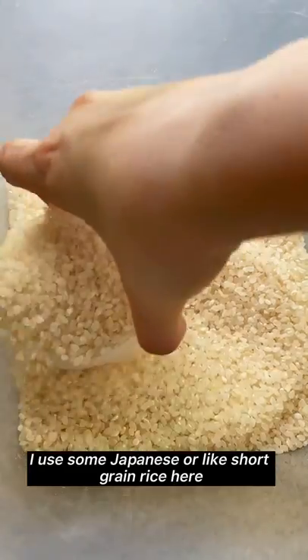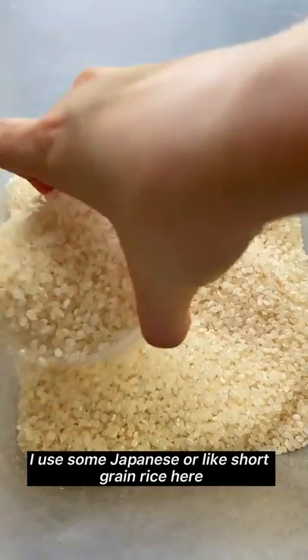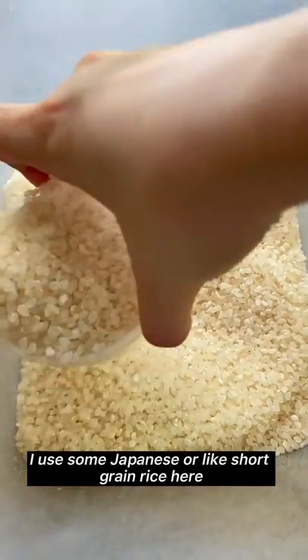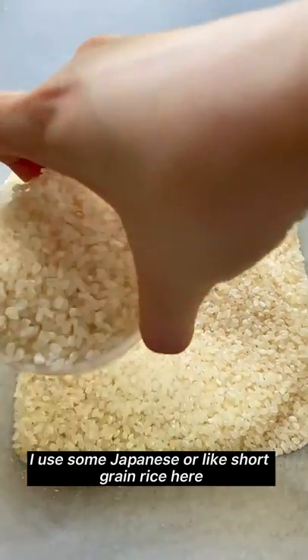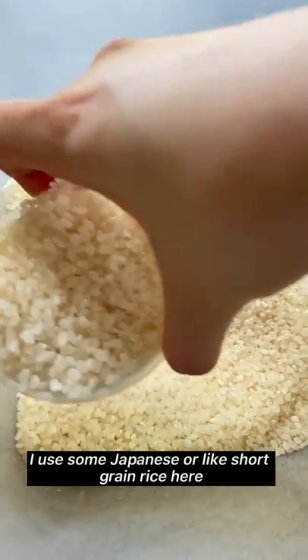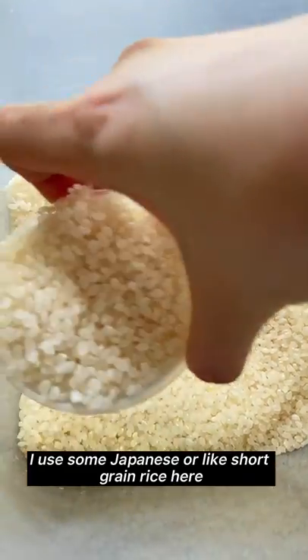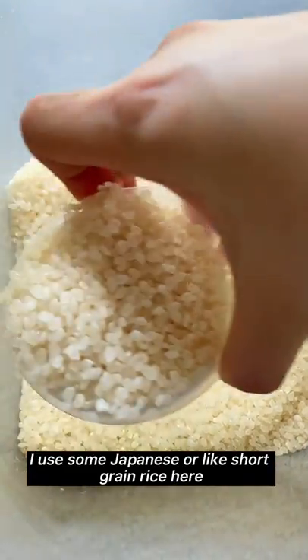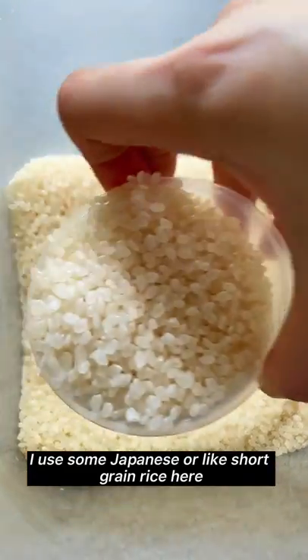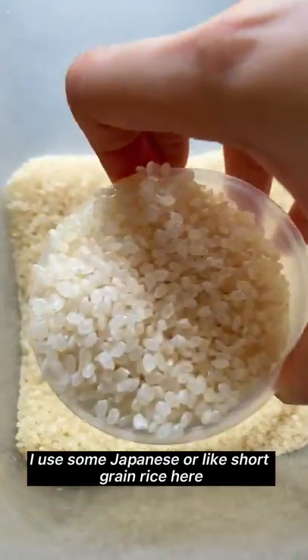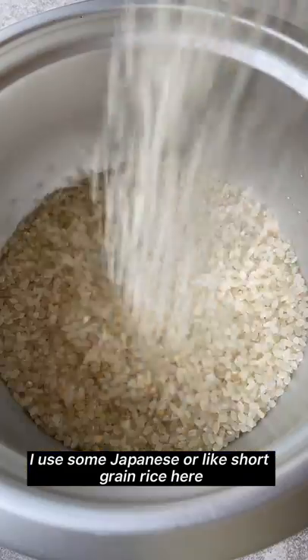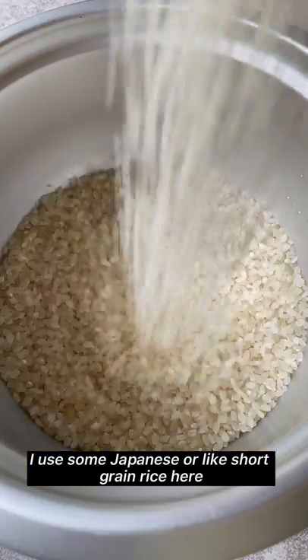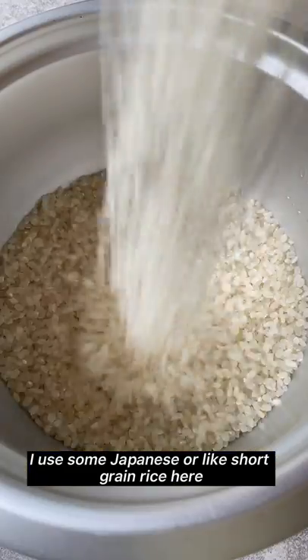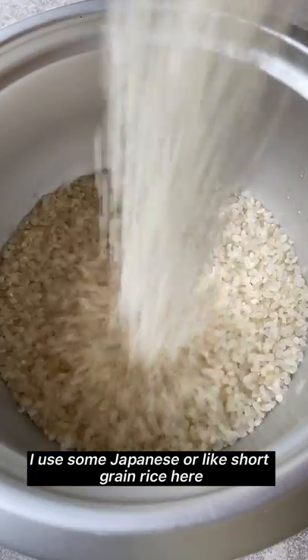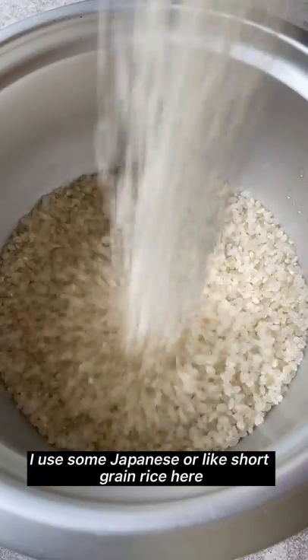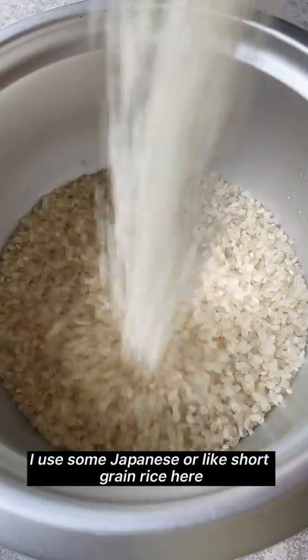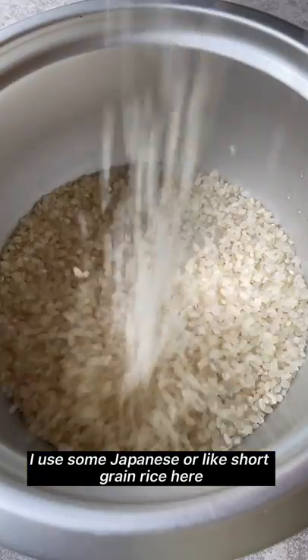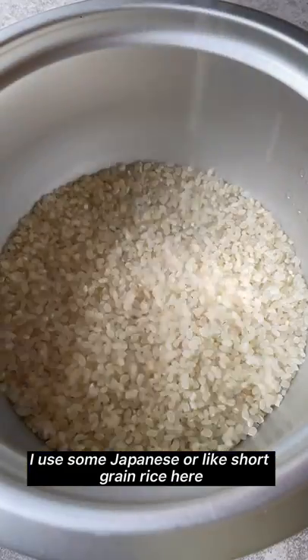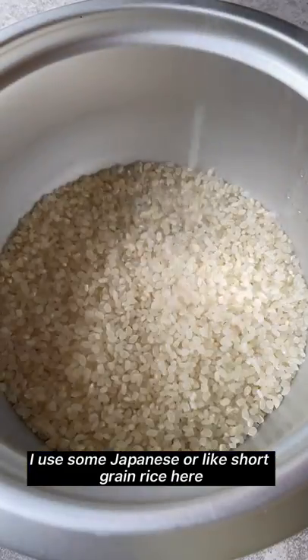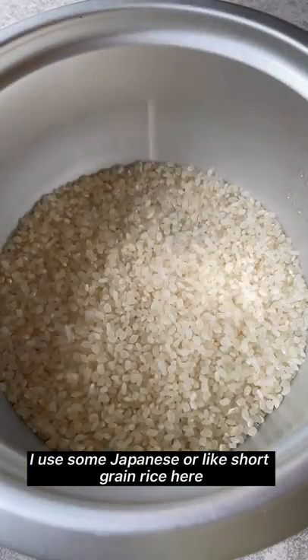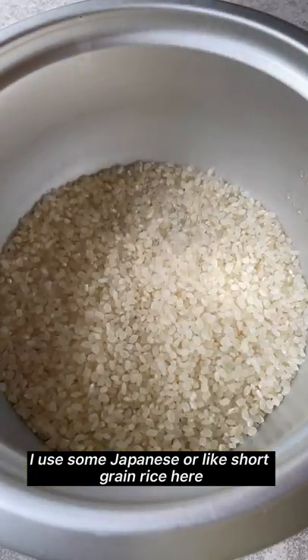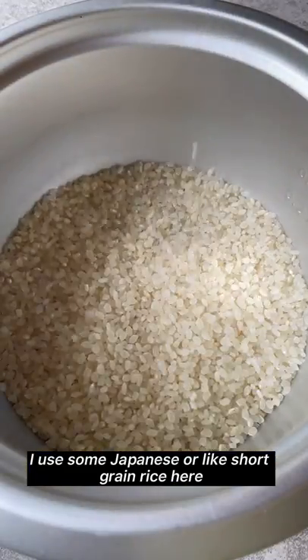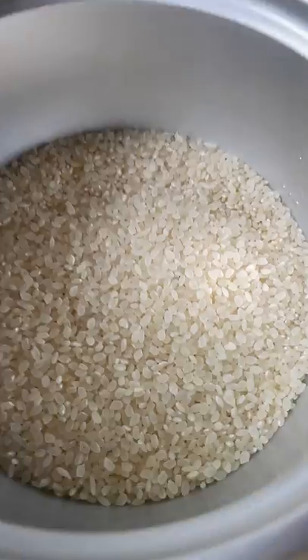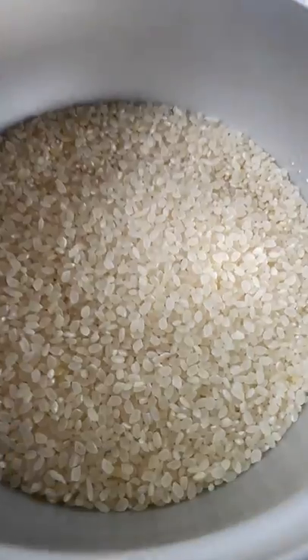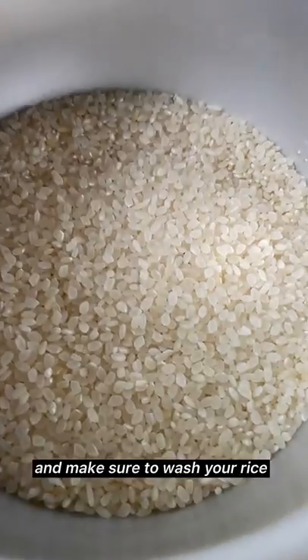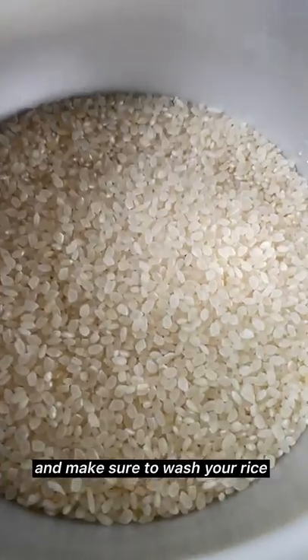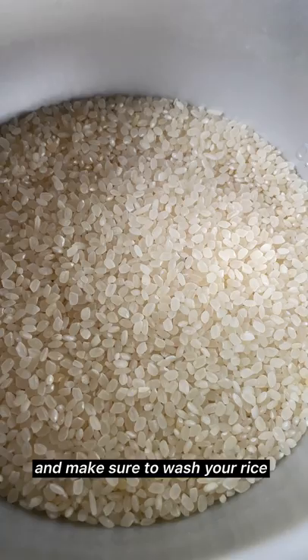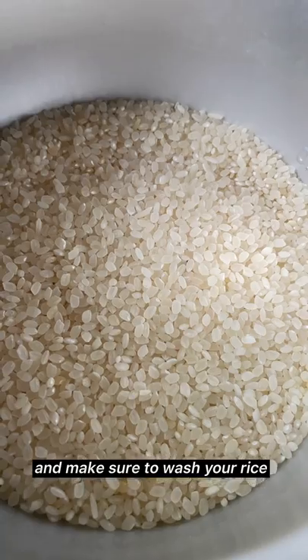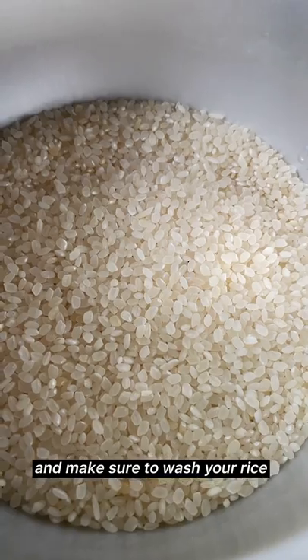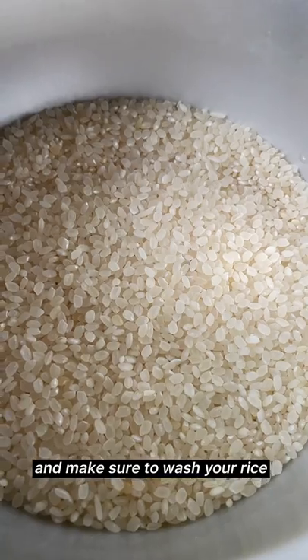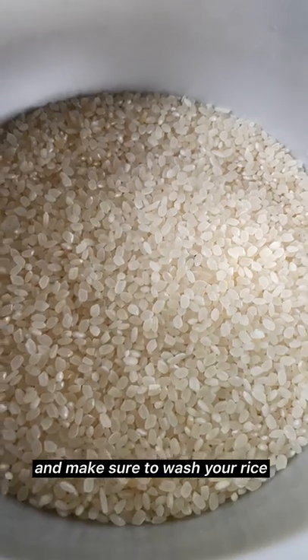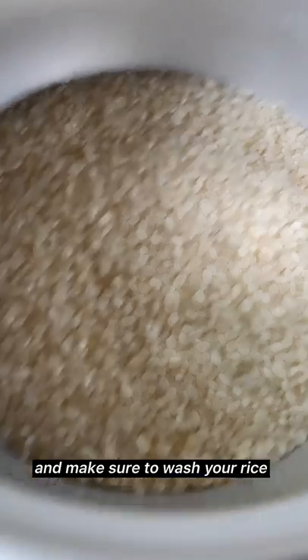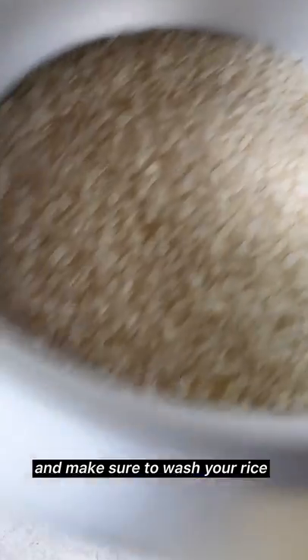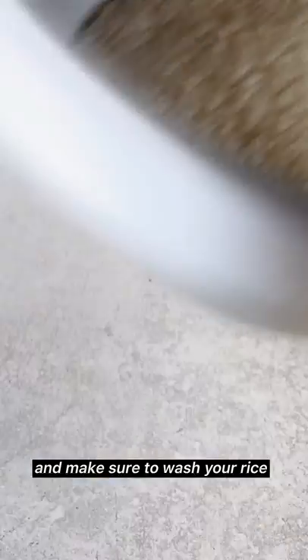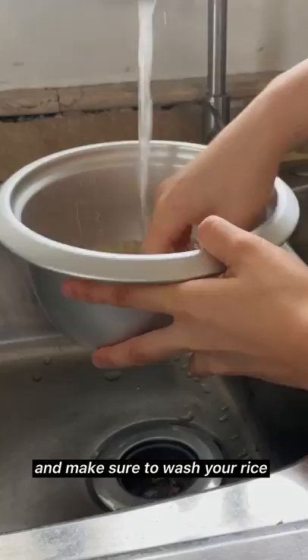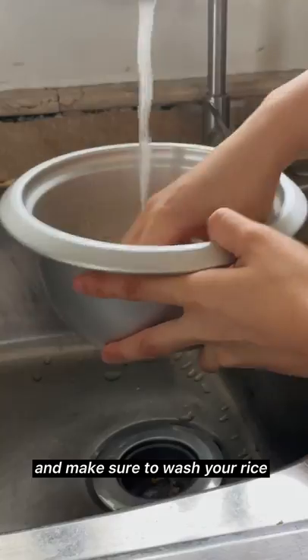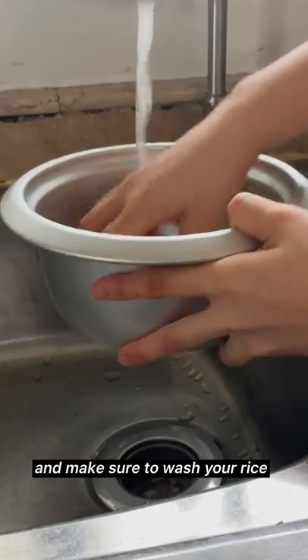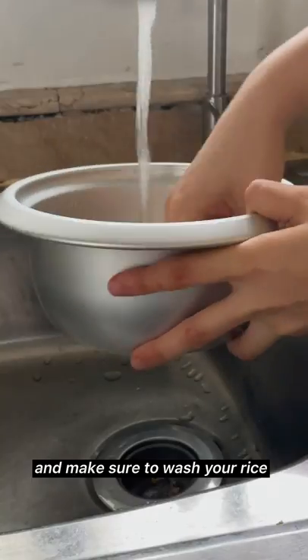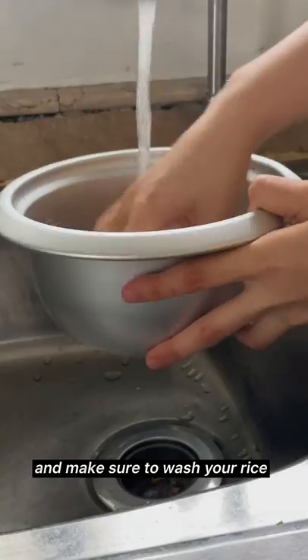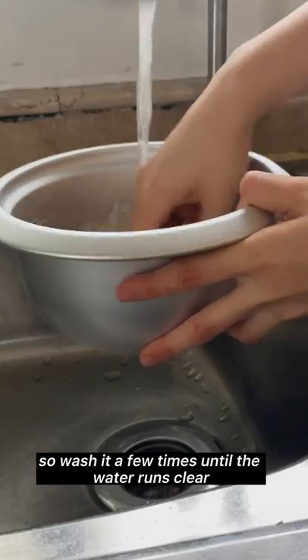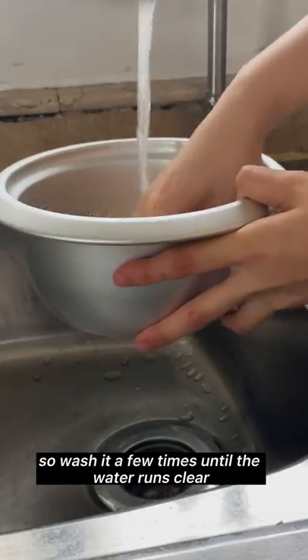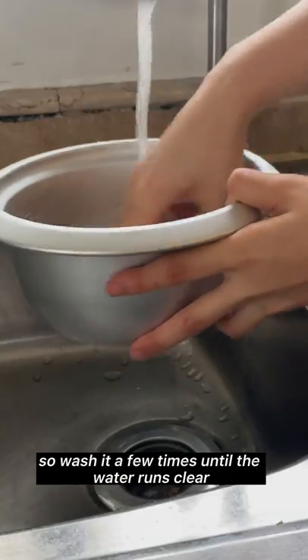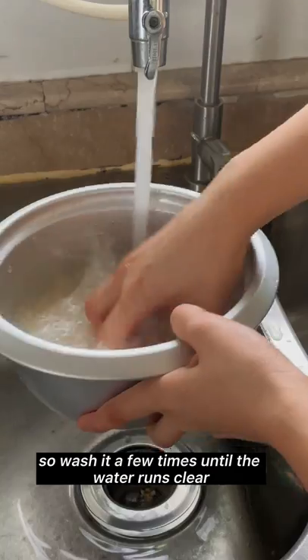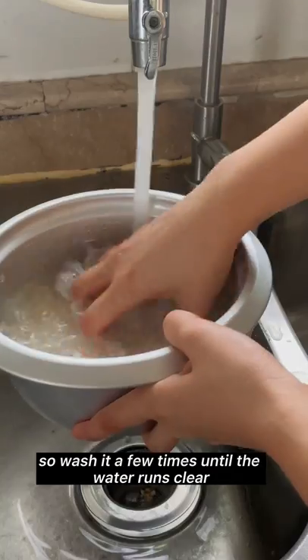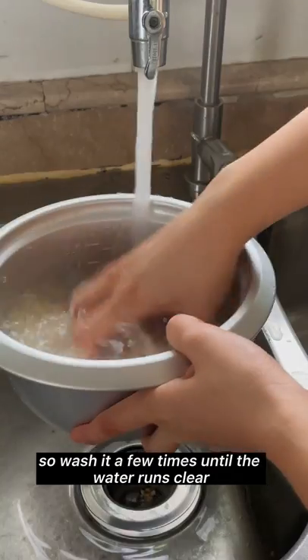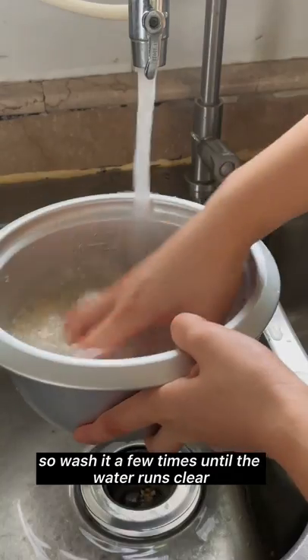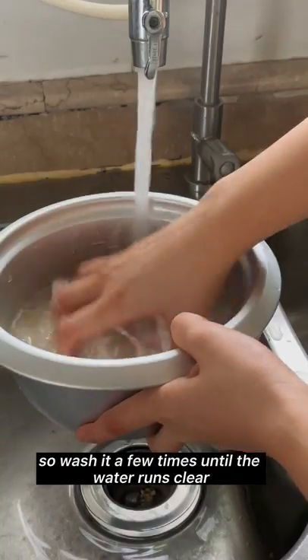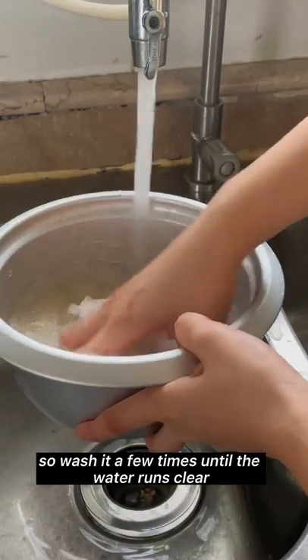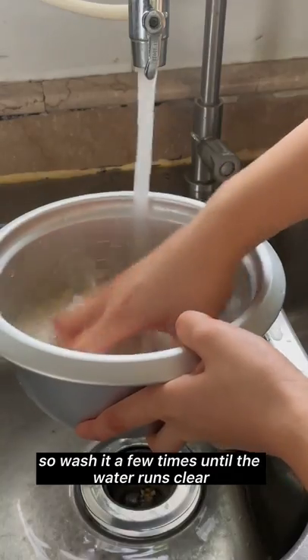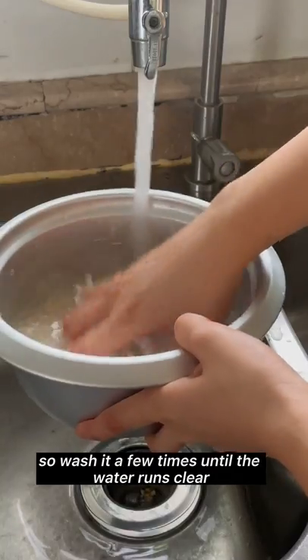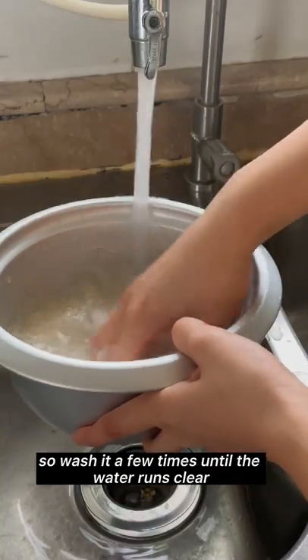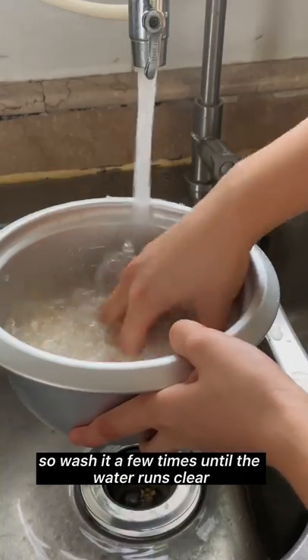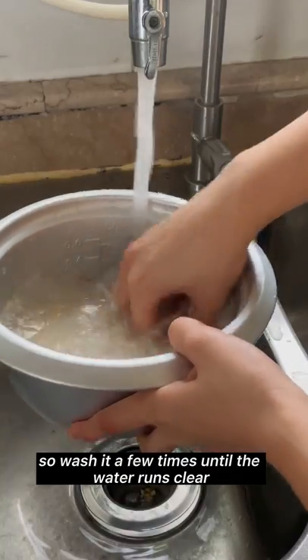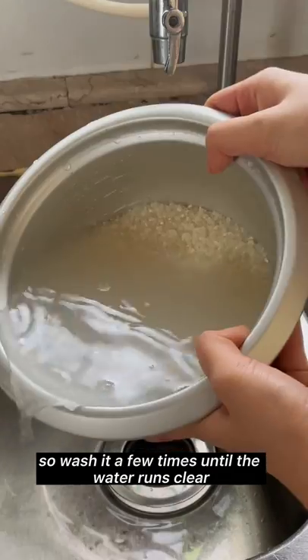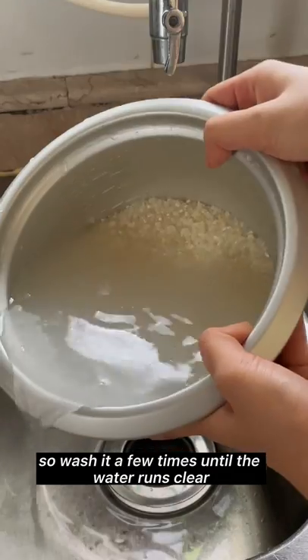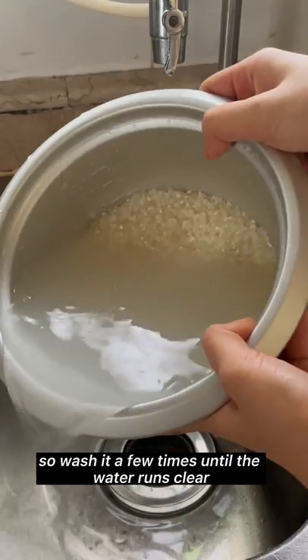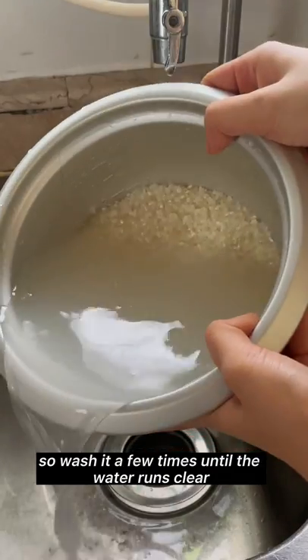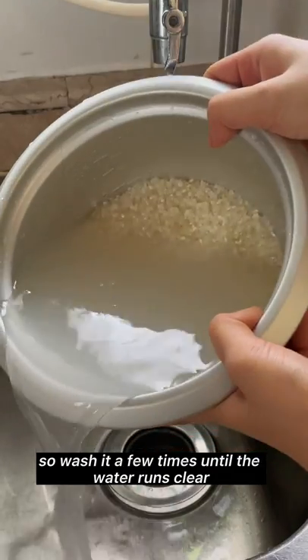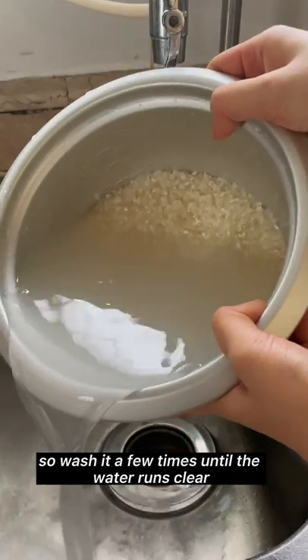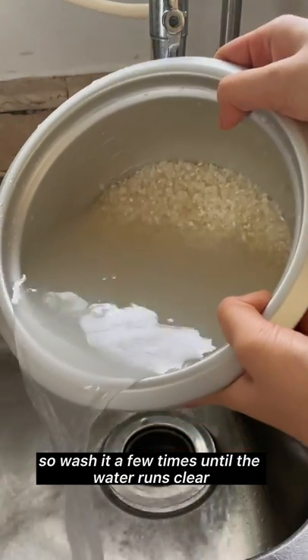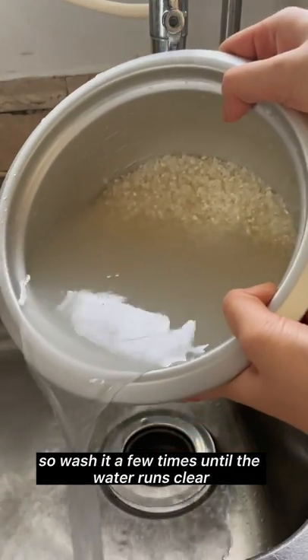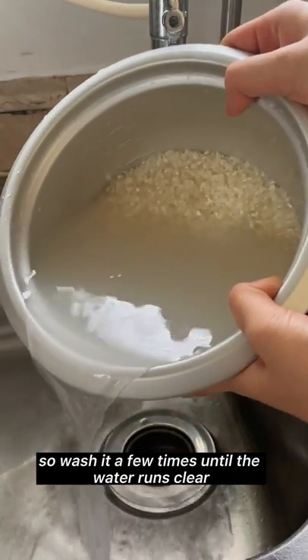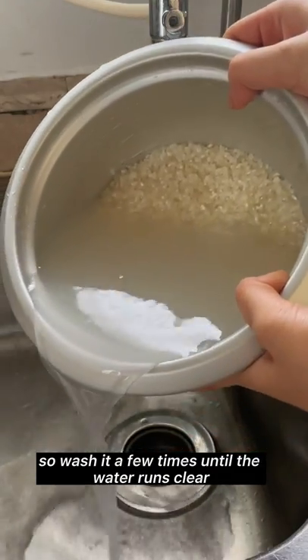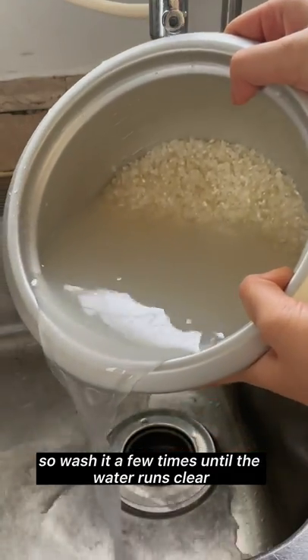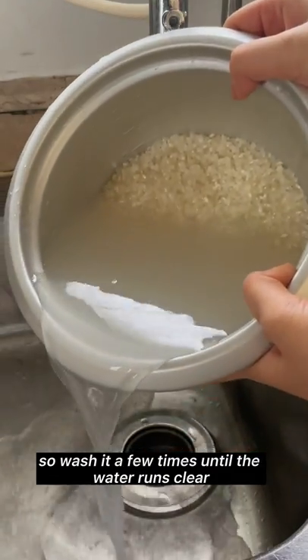Make sure to wash your rice — rinse it a few times until the water runs clear.